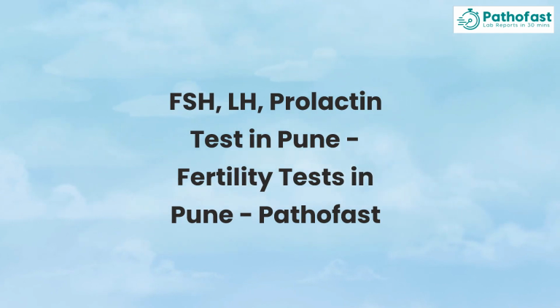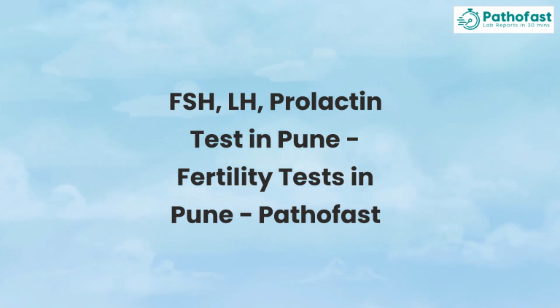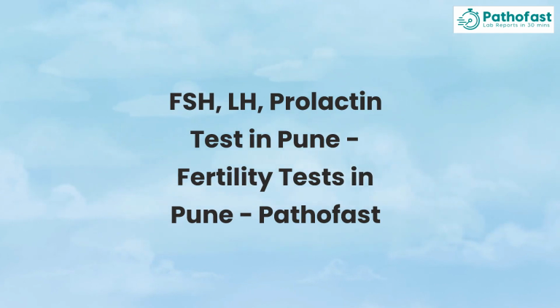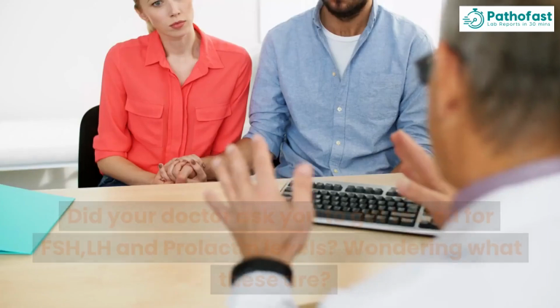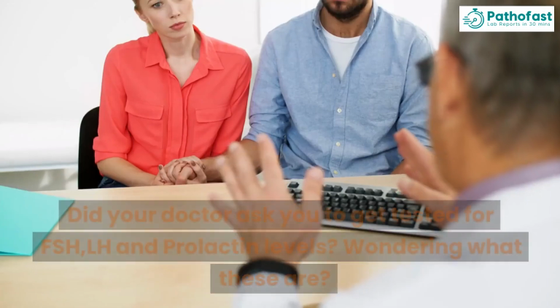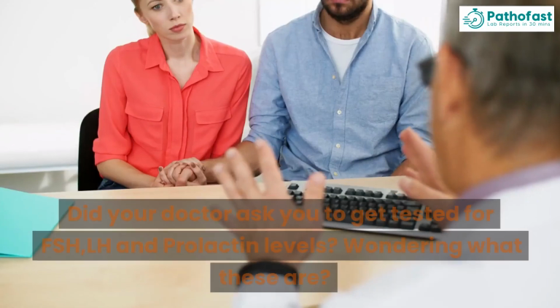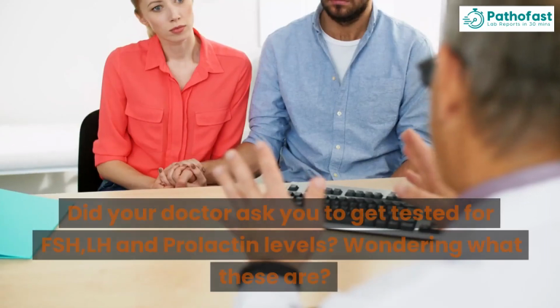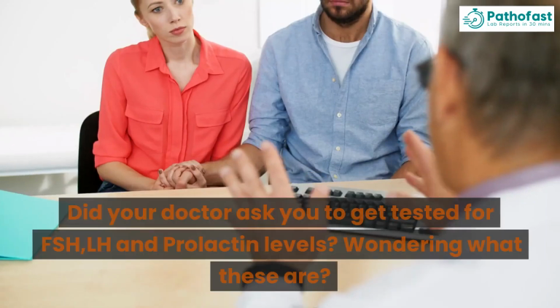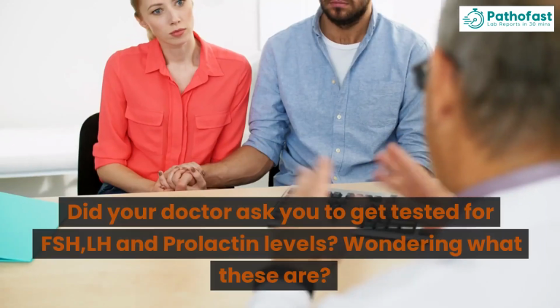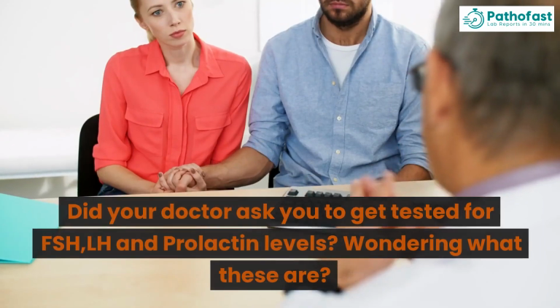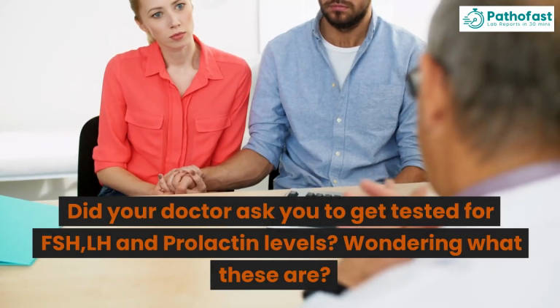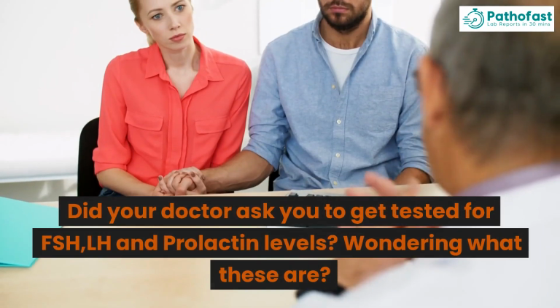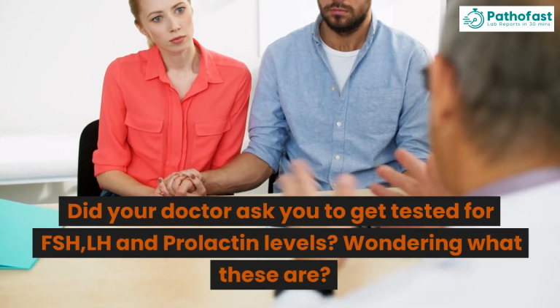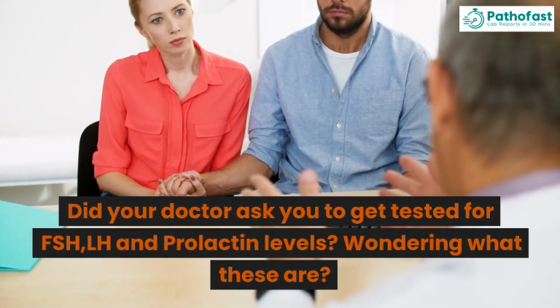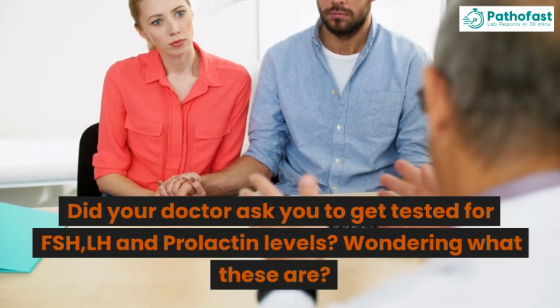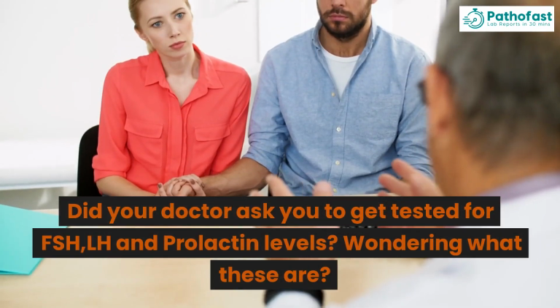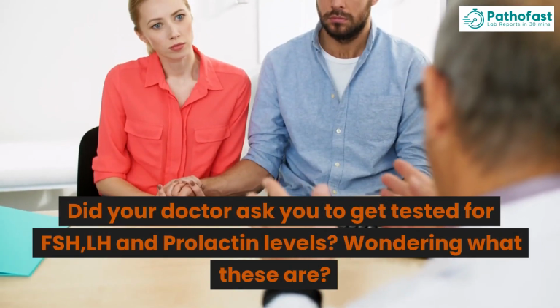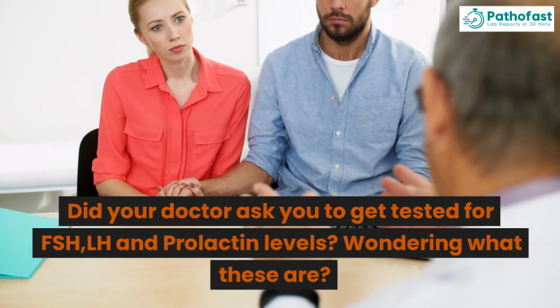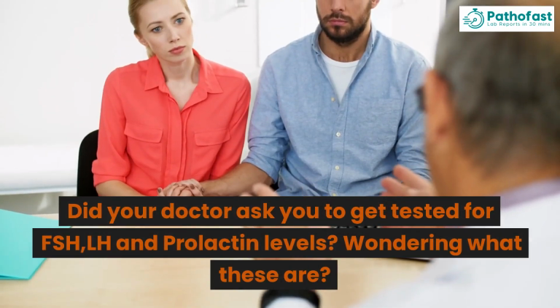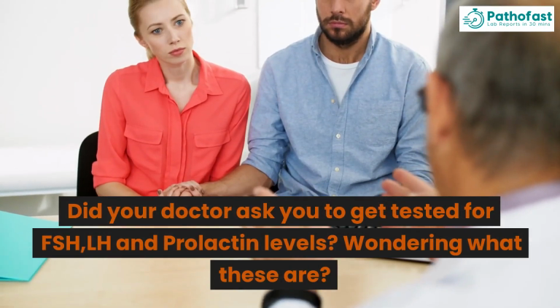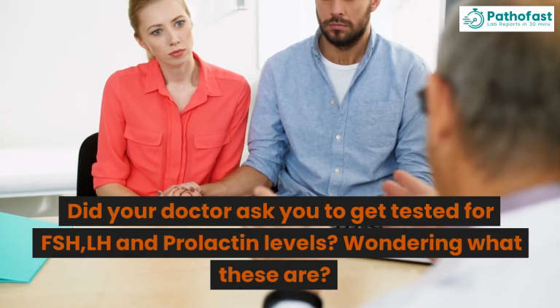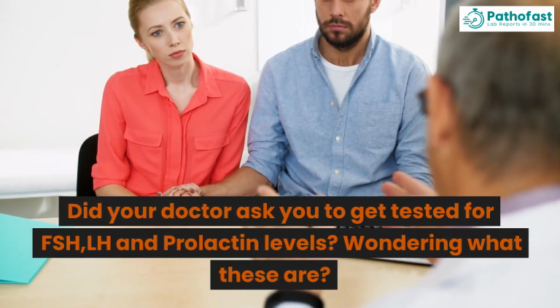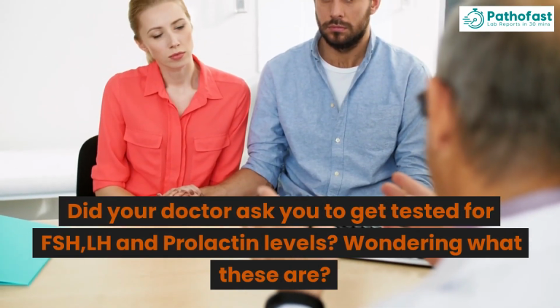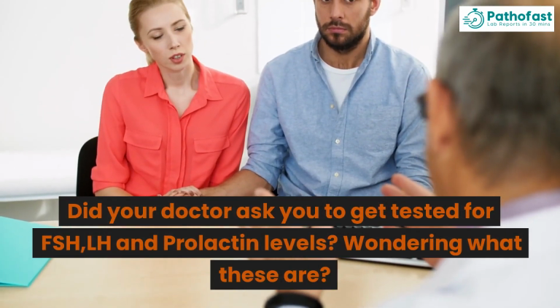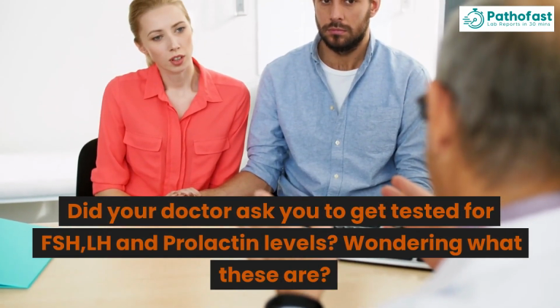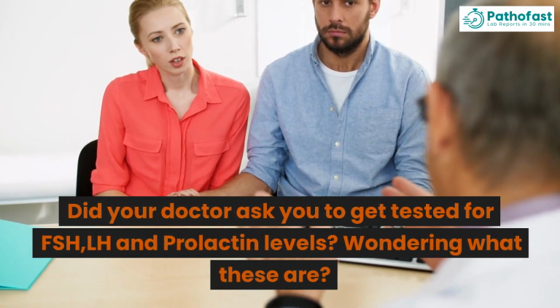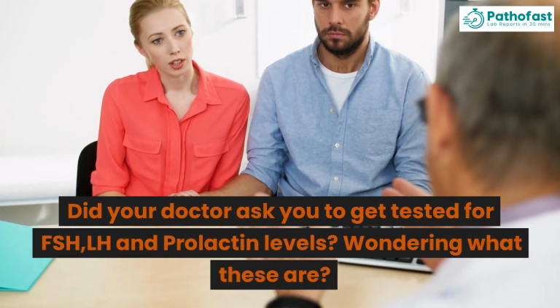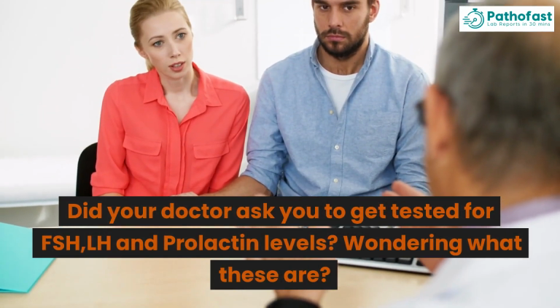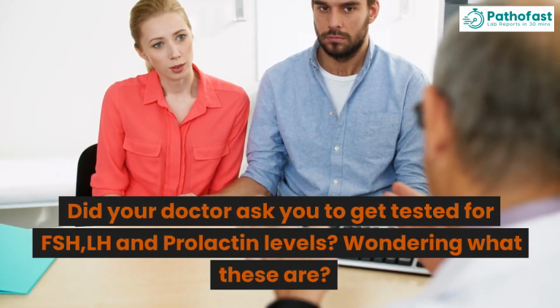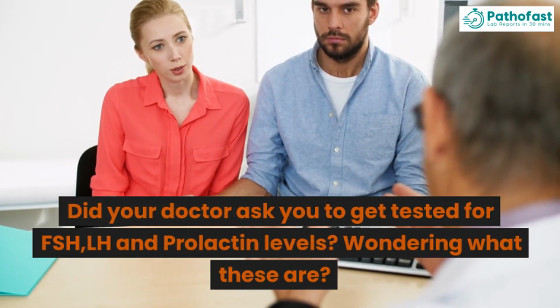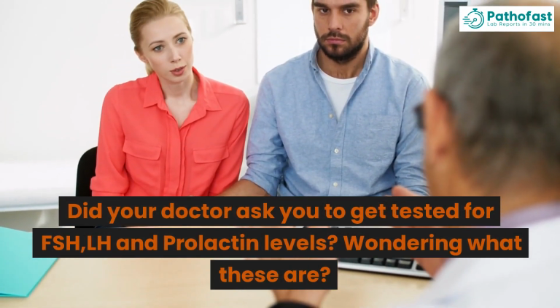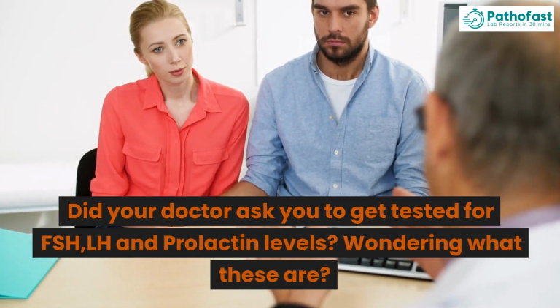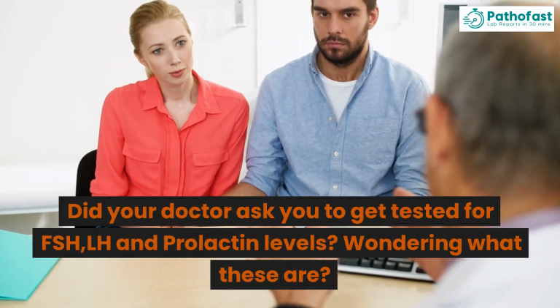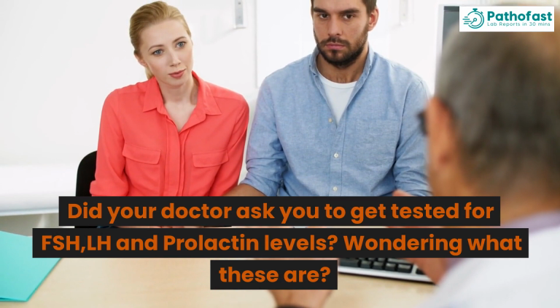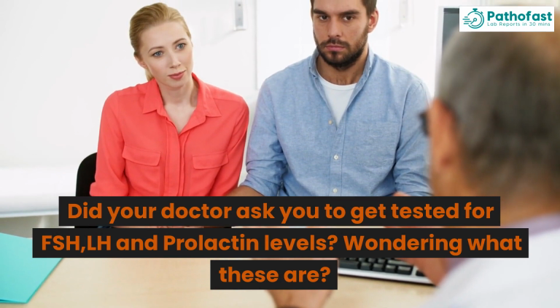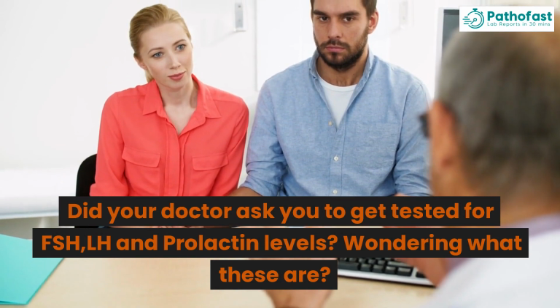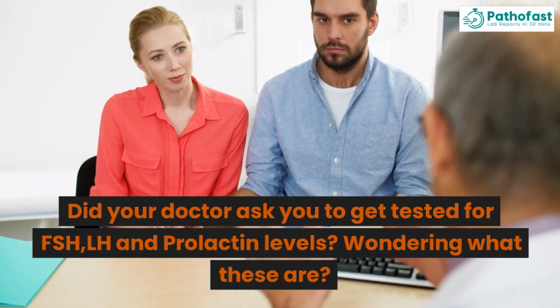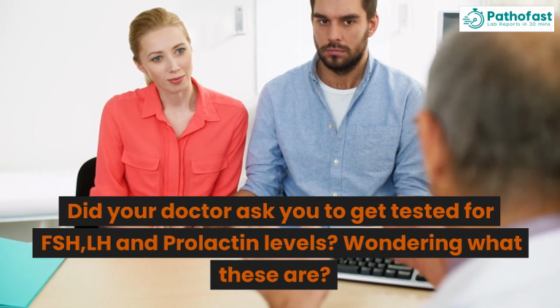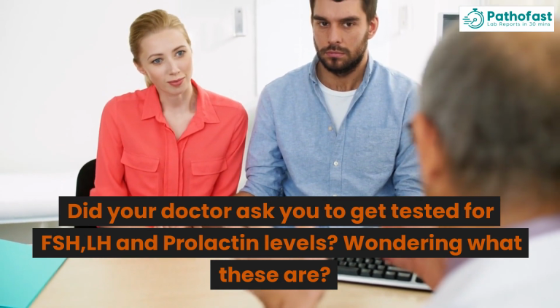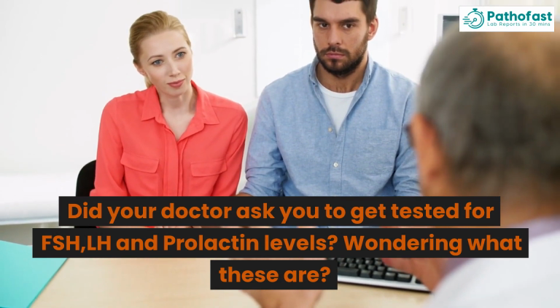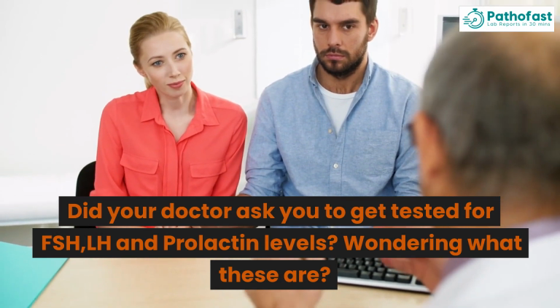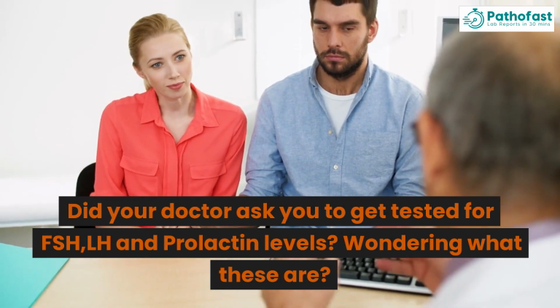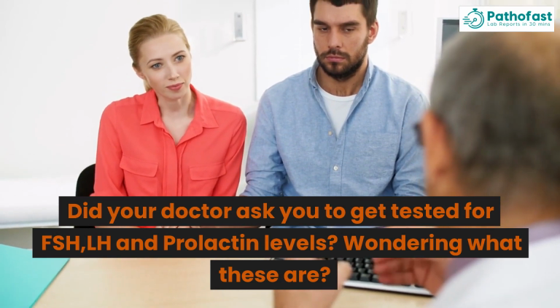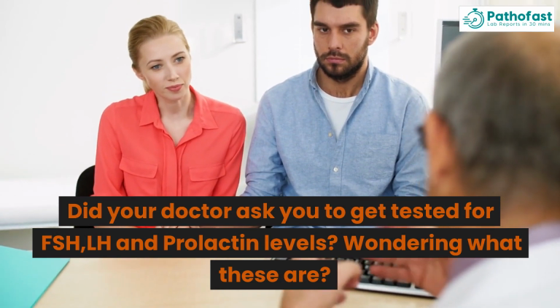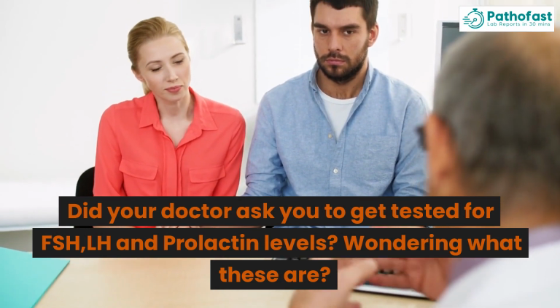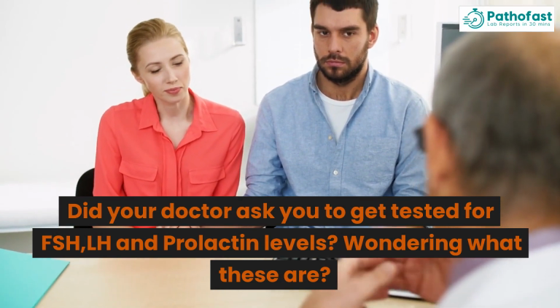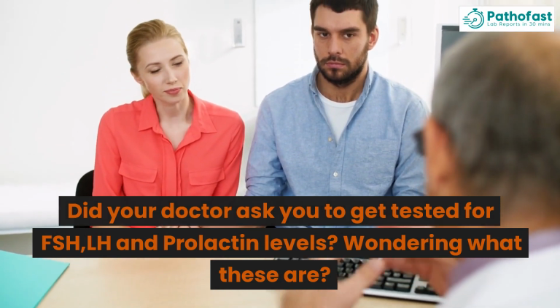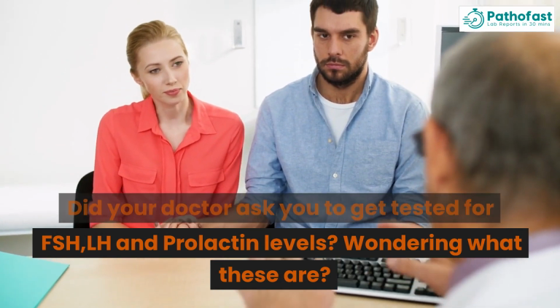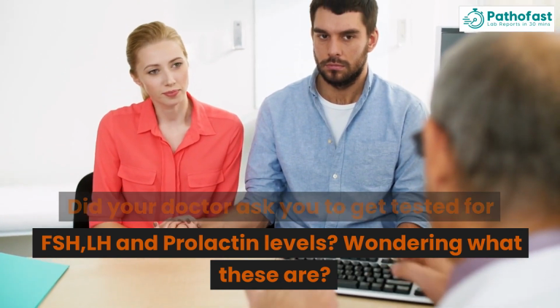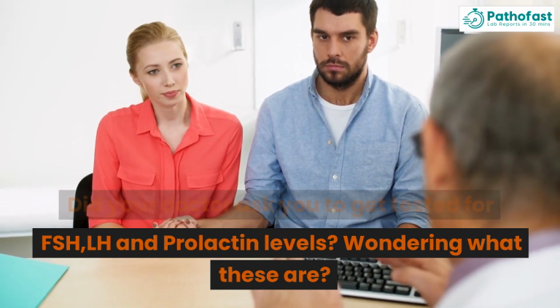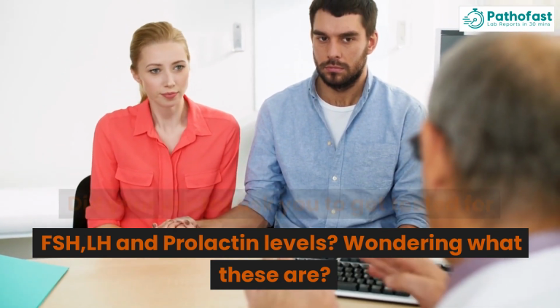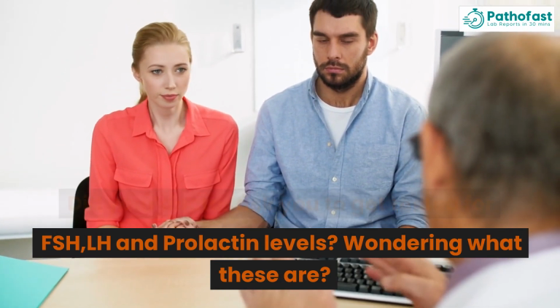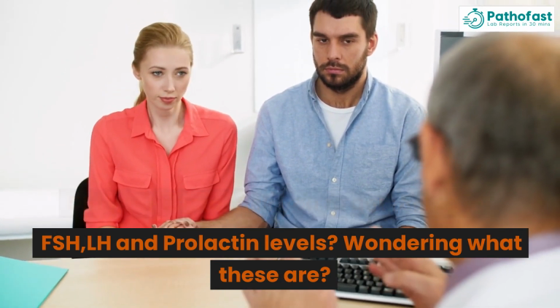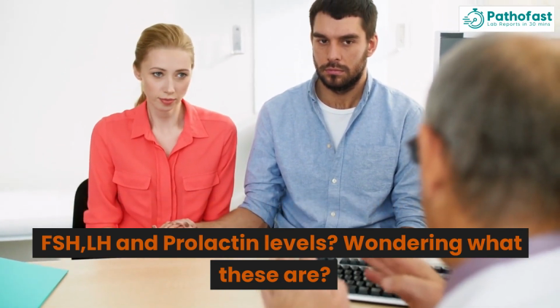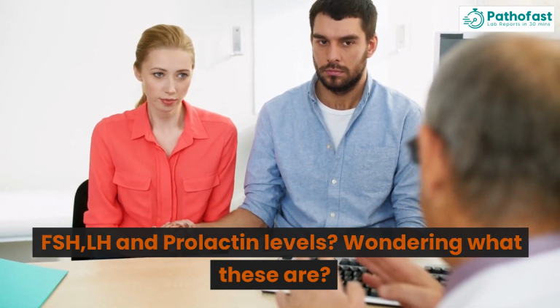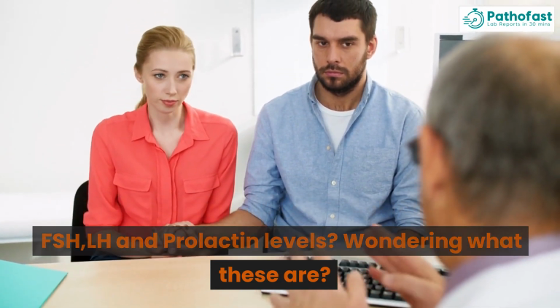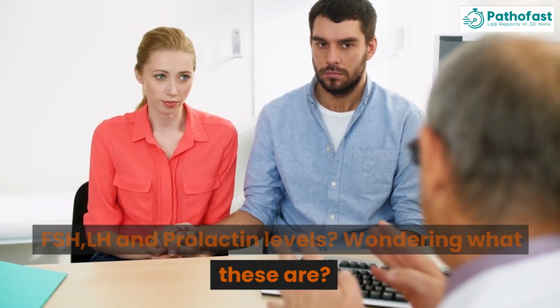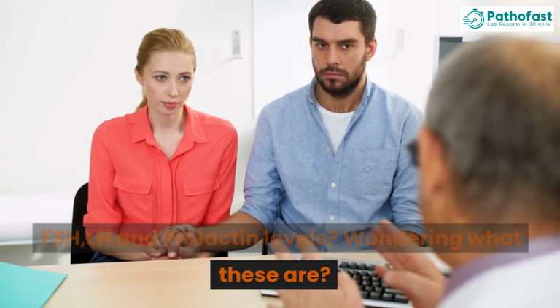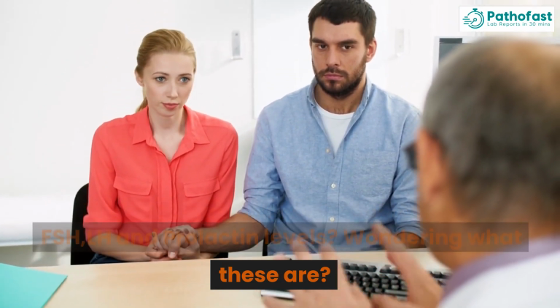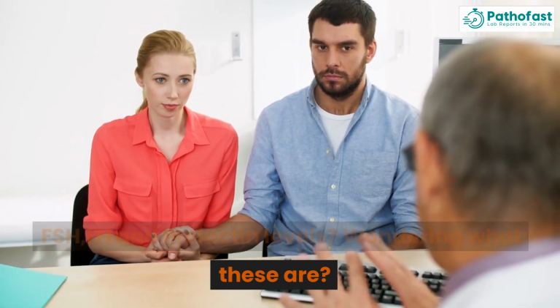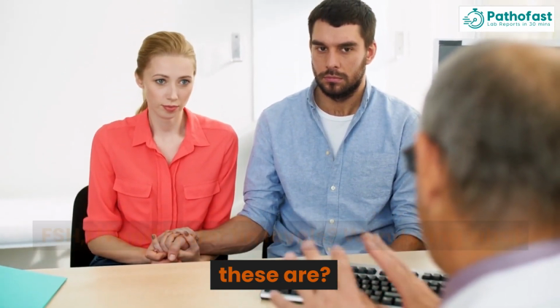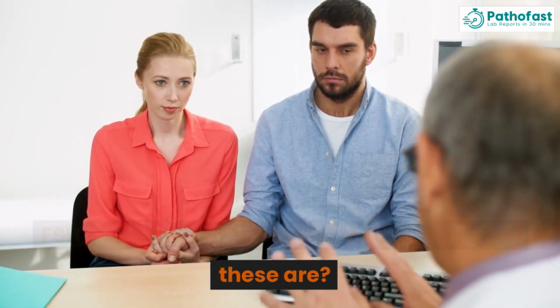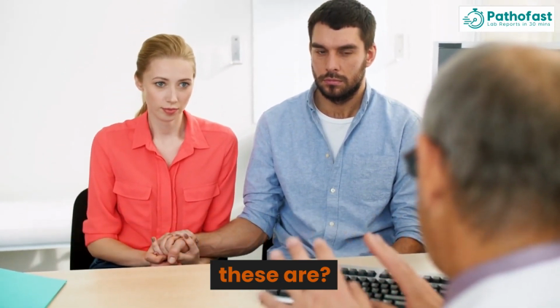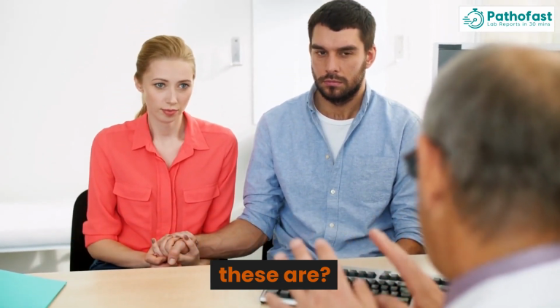Did your doctor ask you to get tested for FSH, LH and Prolactin levels? Wondering what these are?